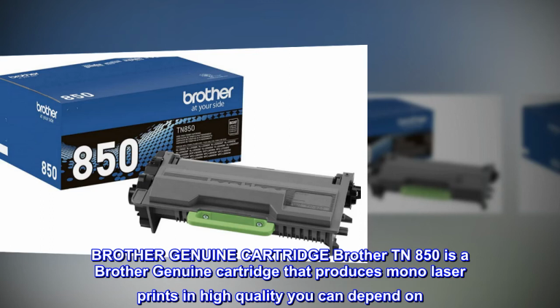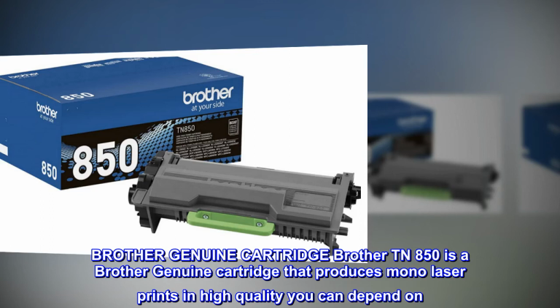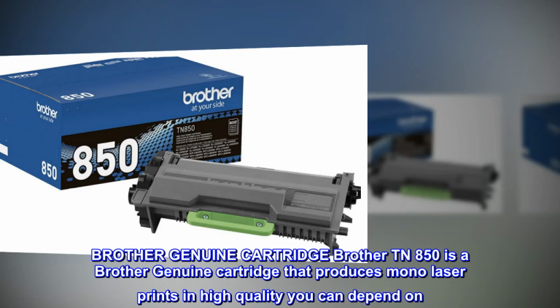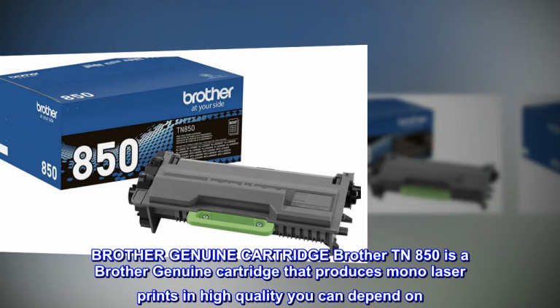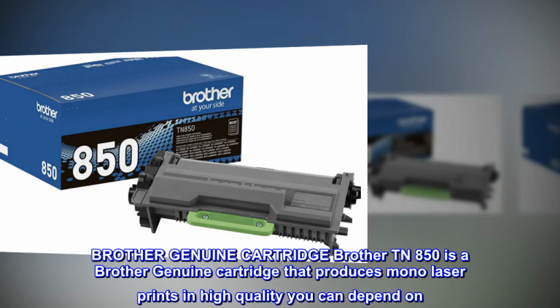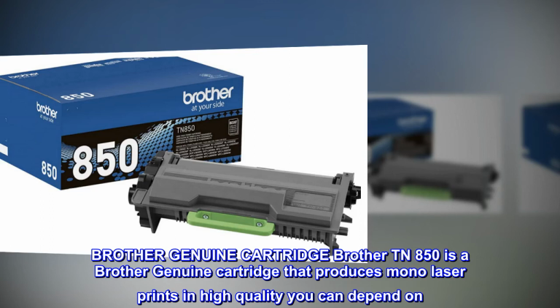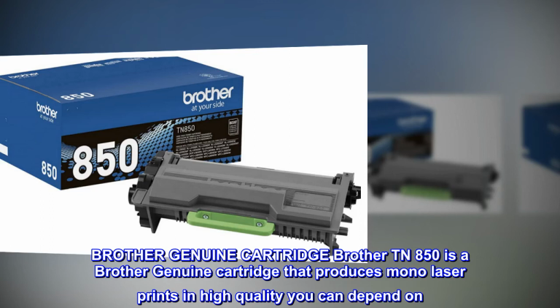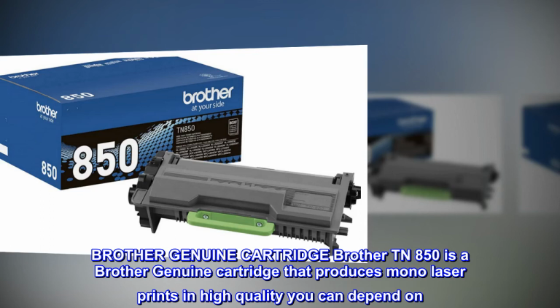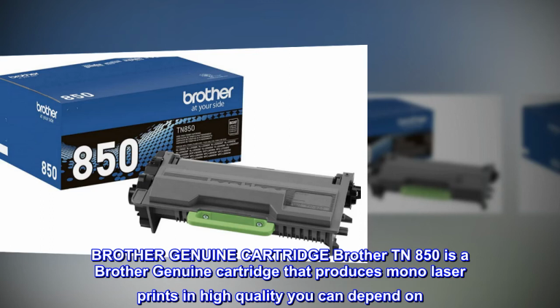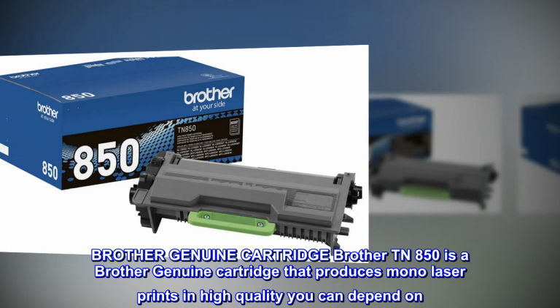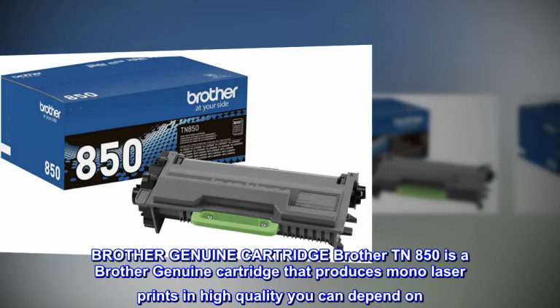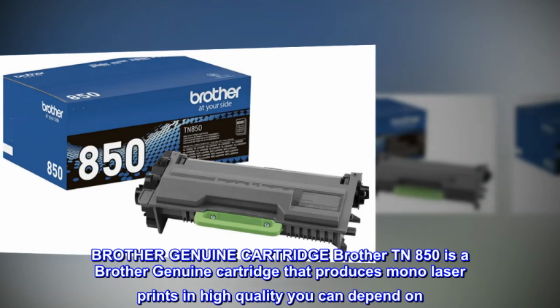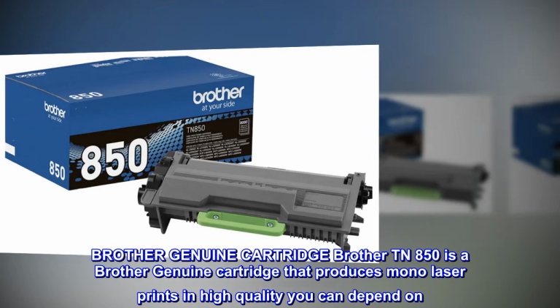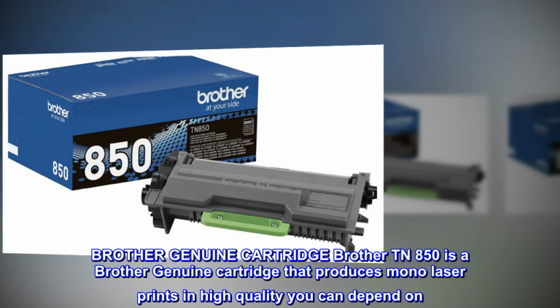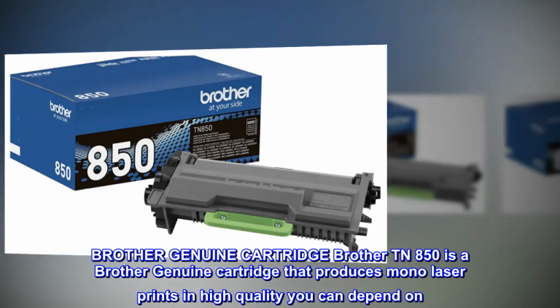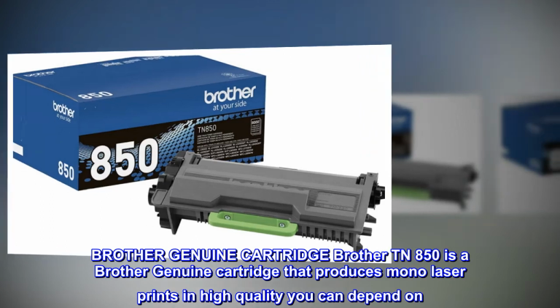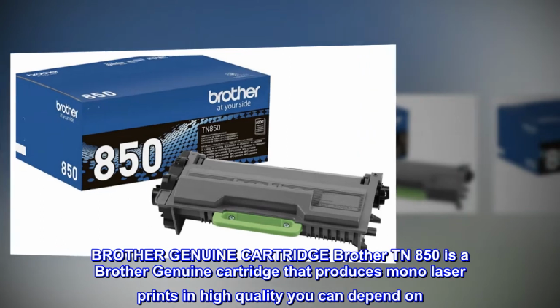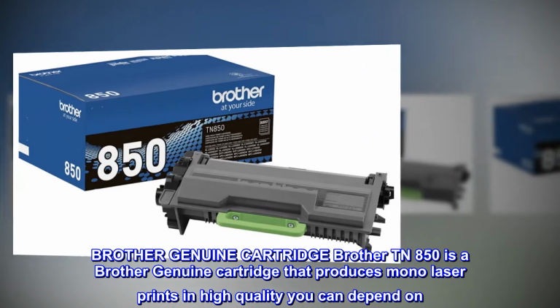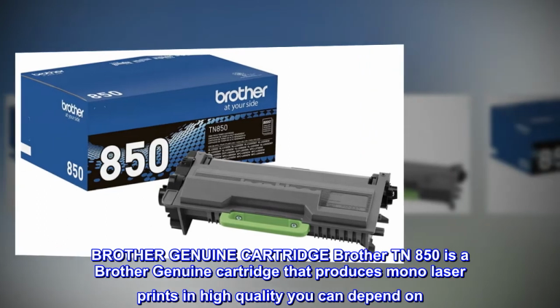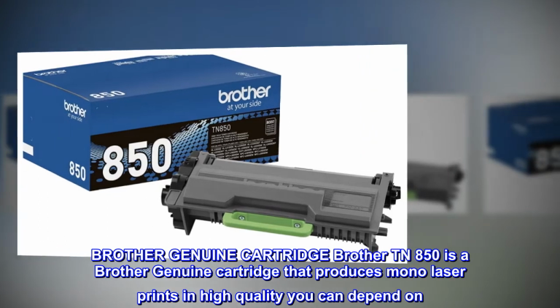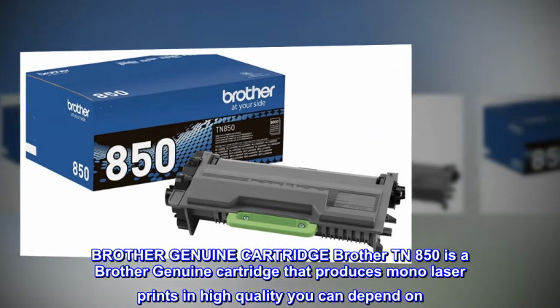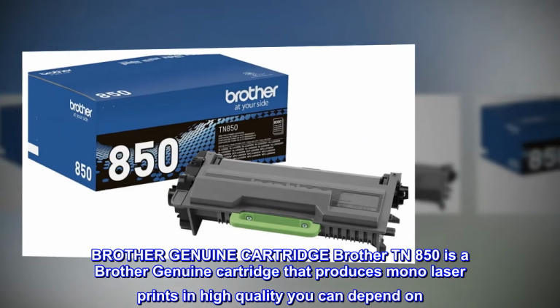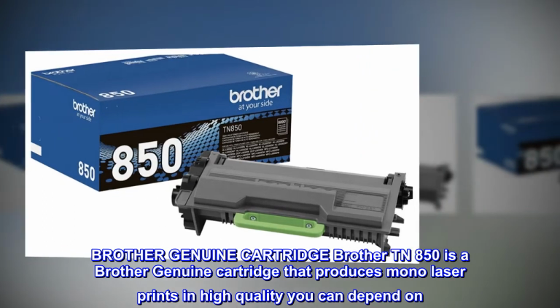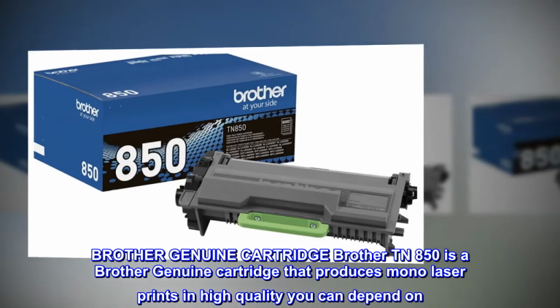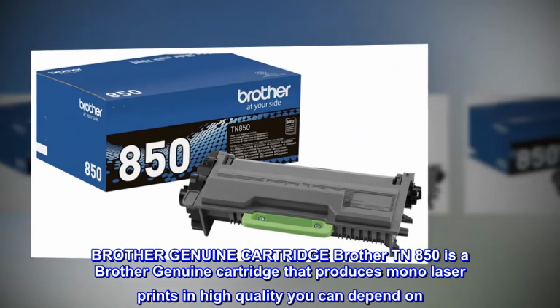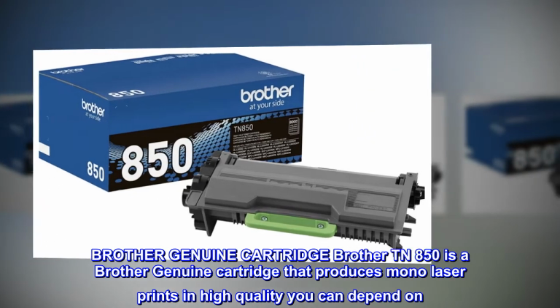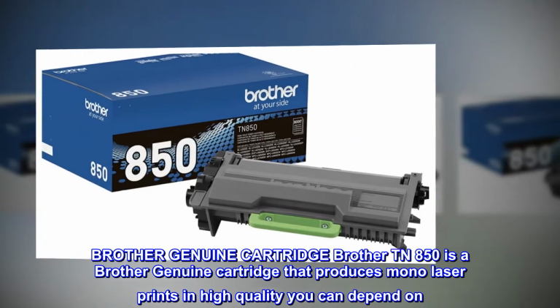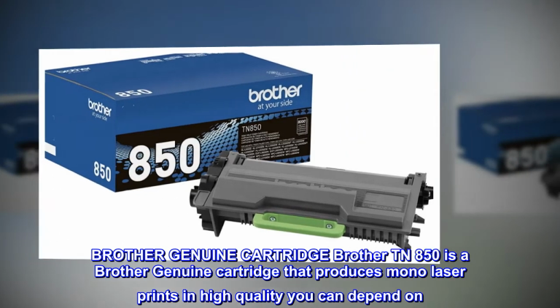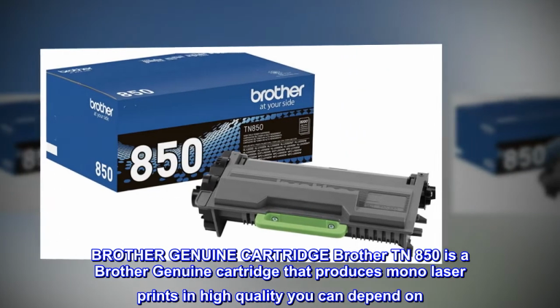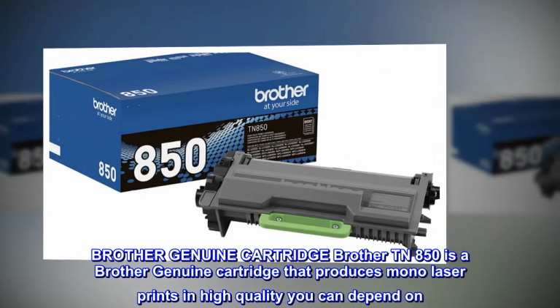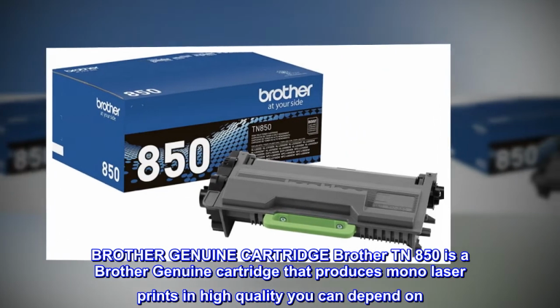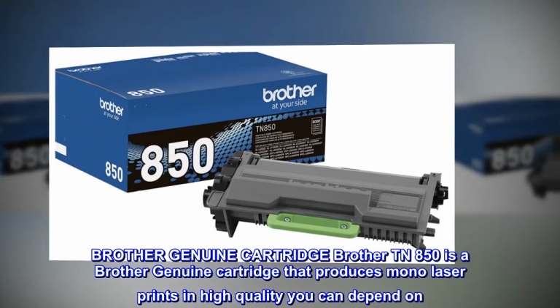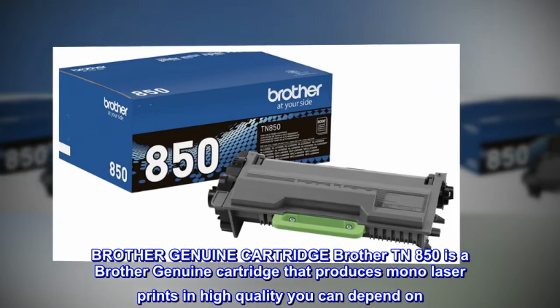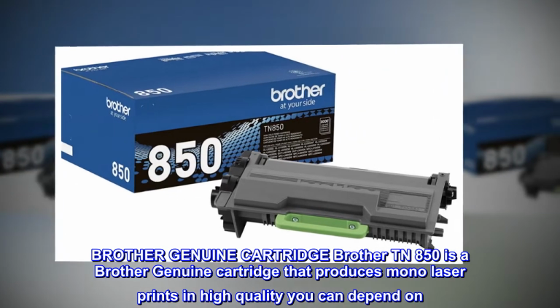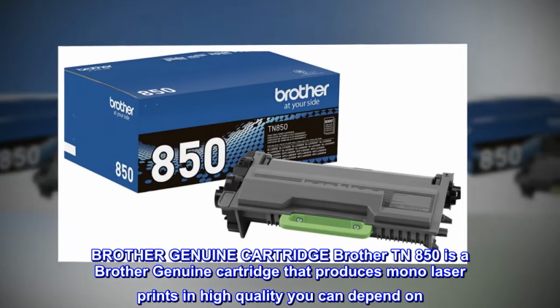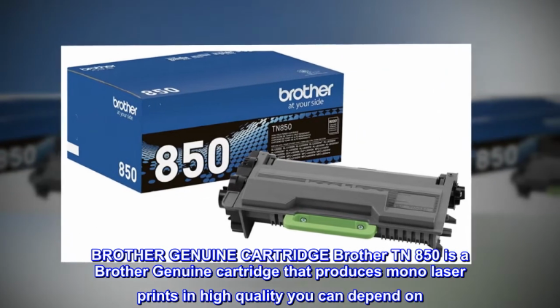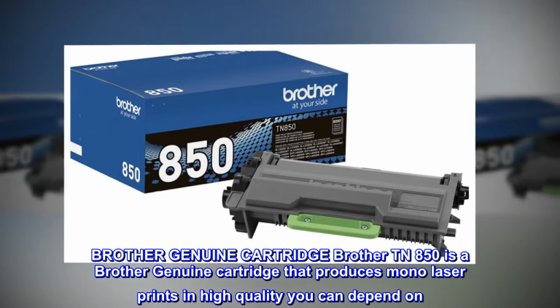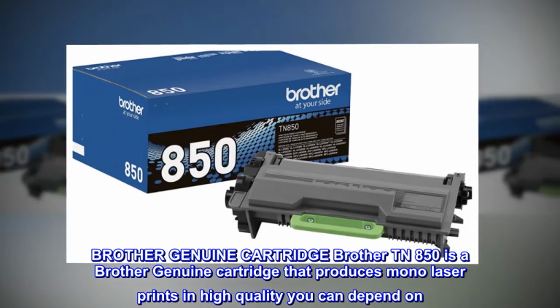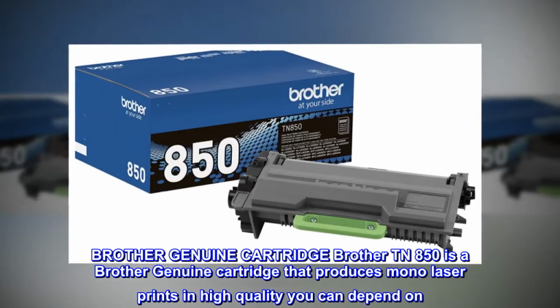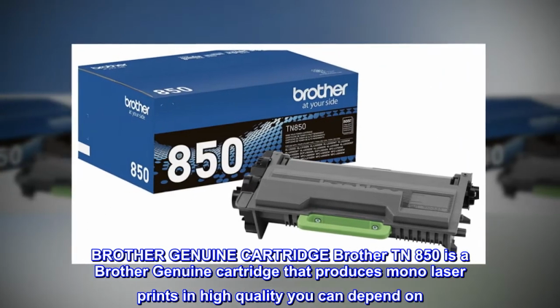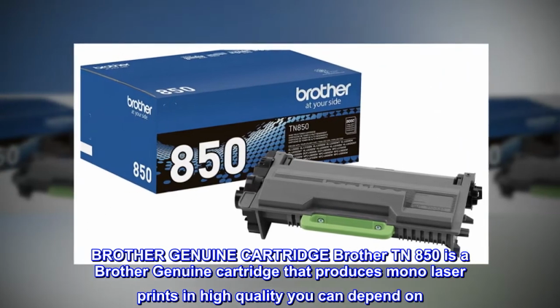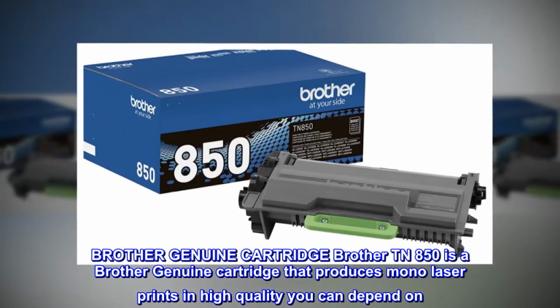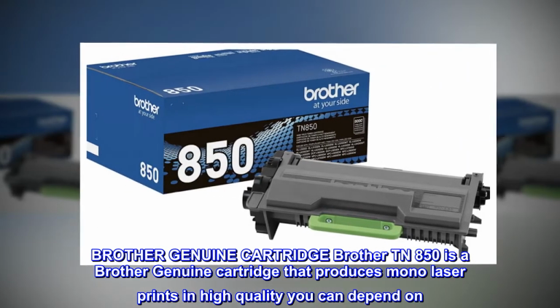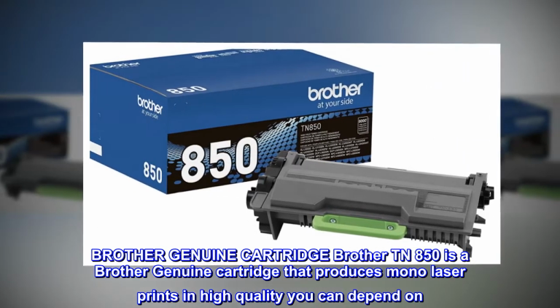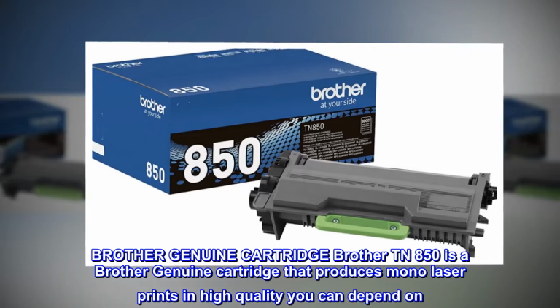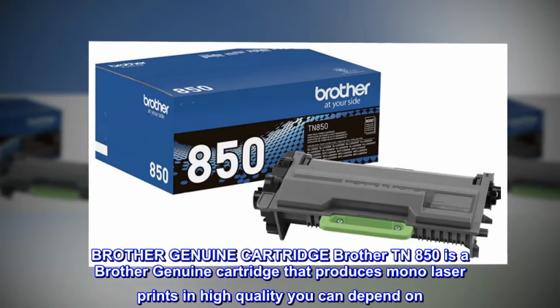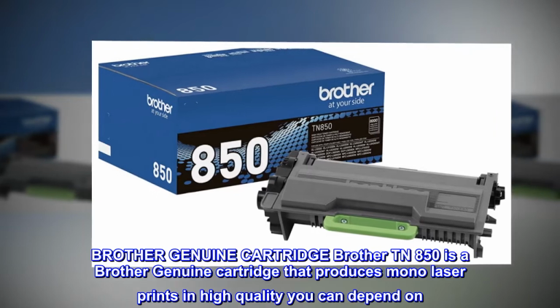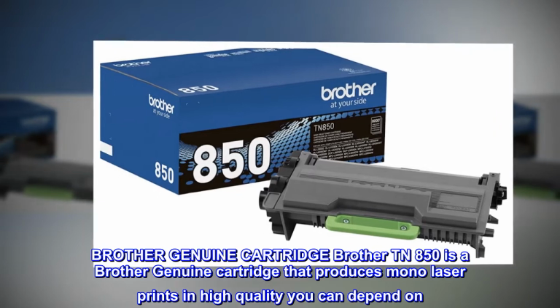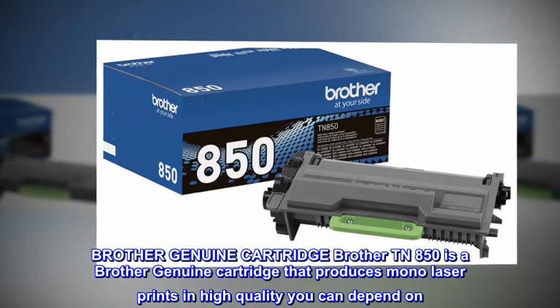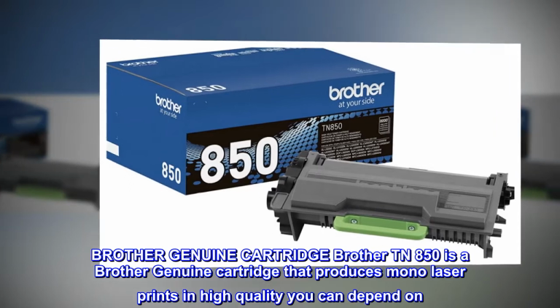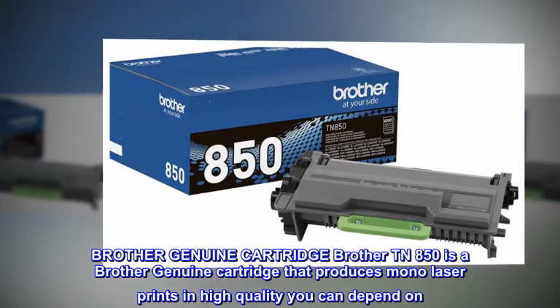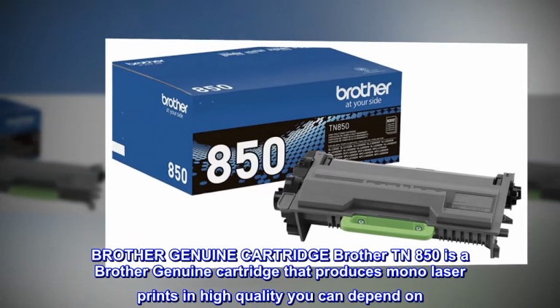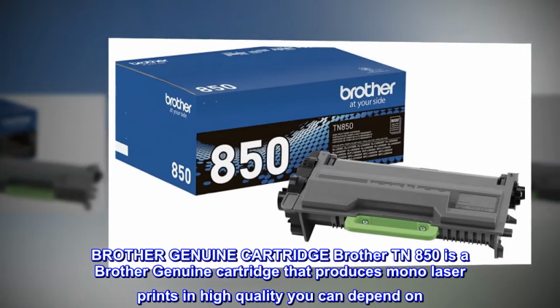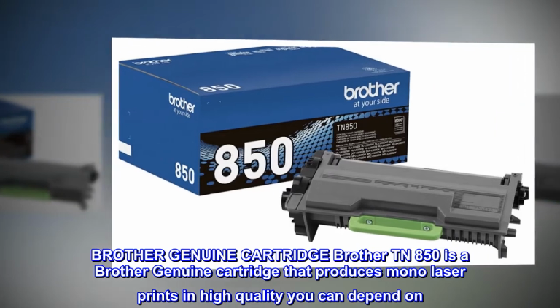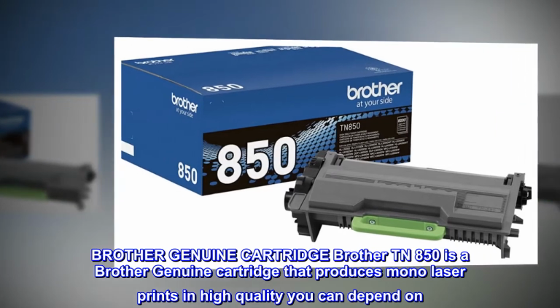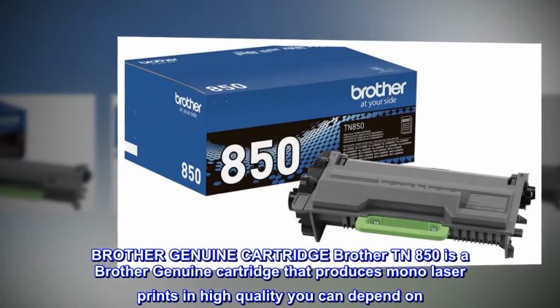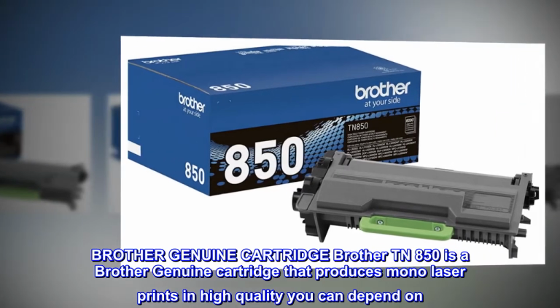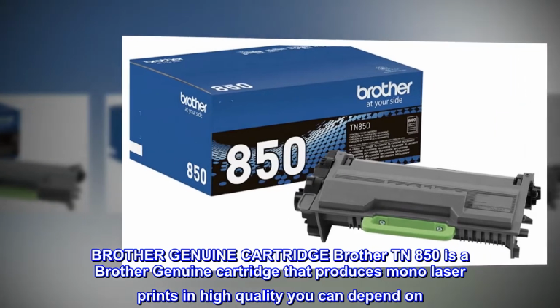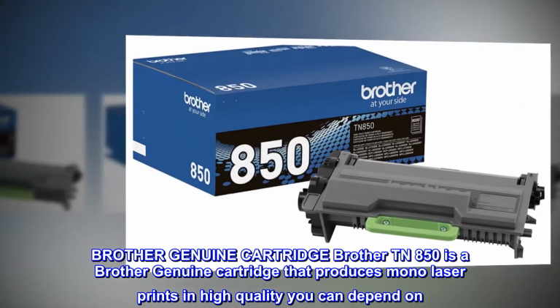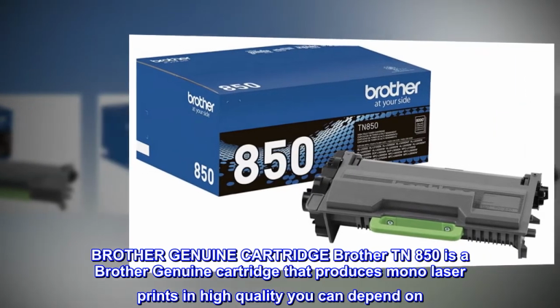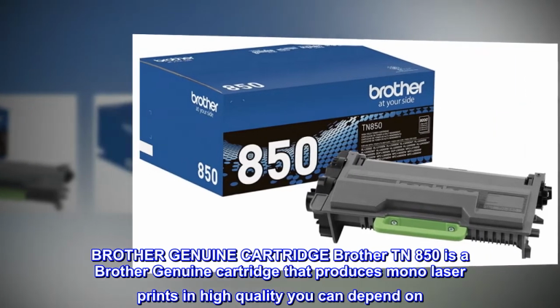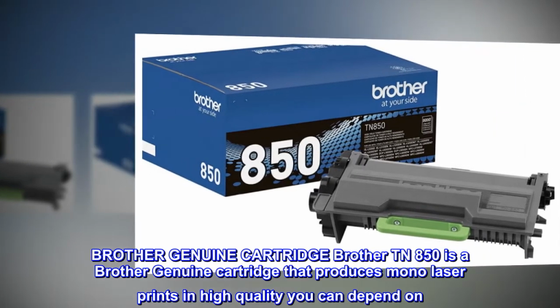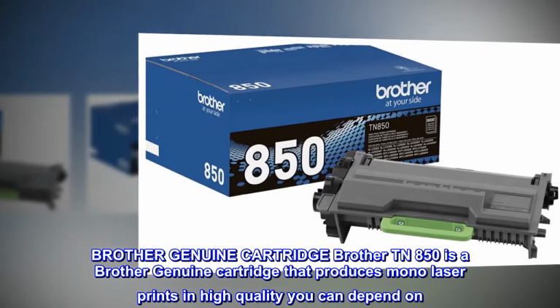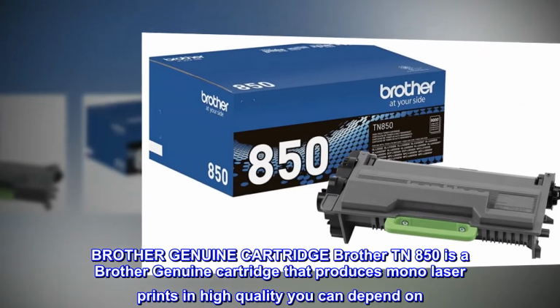Brother Genuine Cartridge. Brother TN850 is a Brother Genuine cartridge that produces mono laser prints in high quality you can depend on.